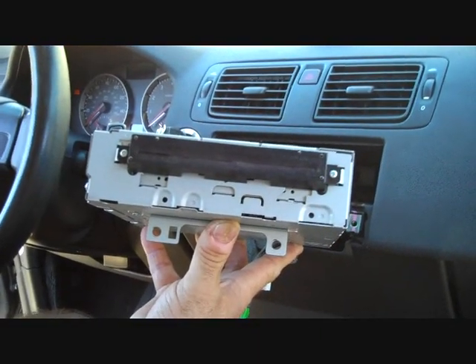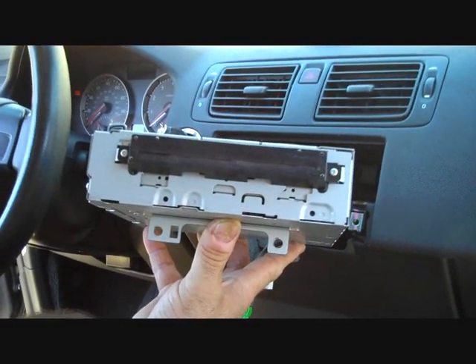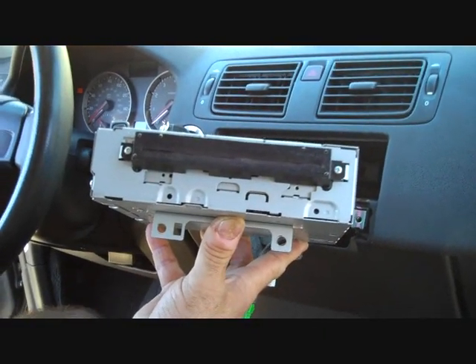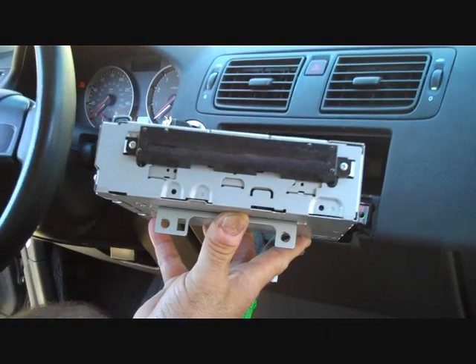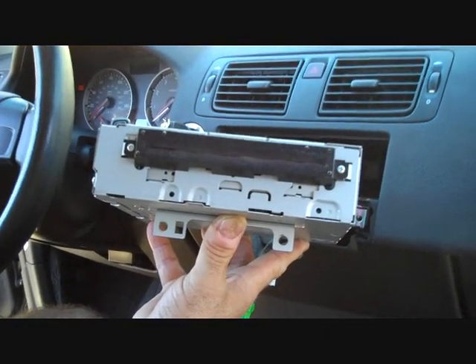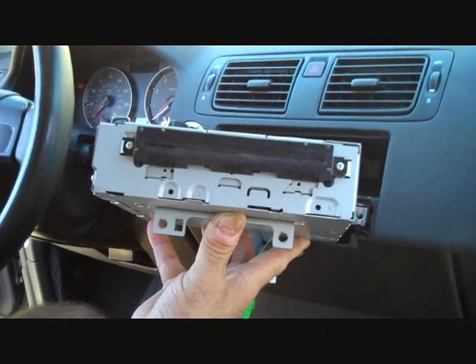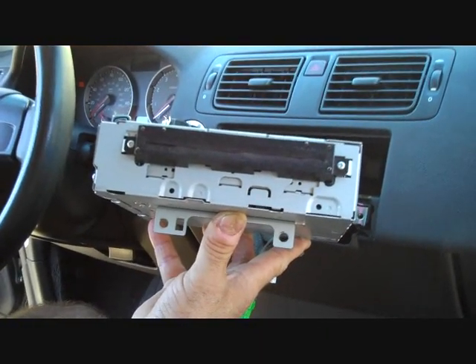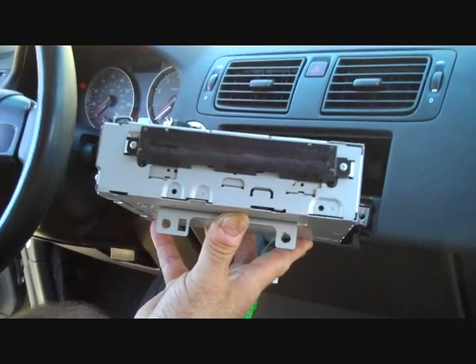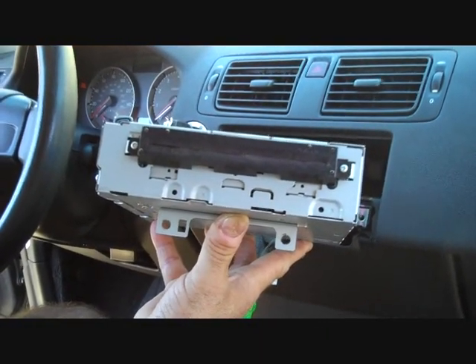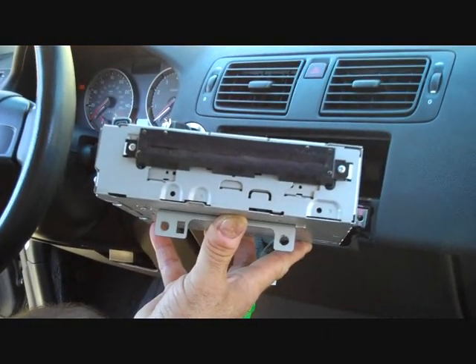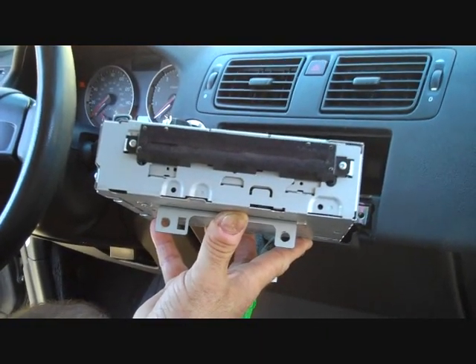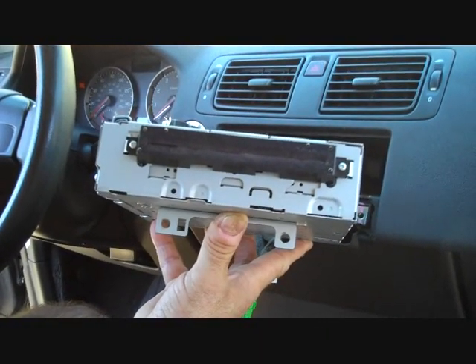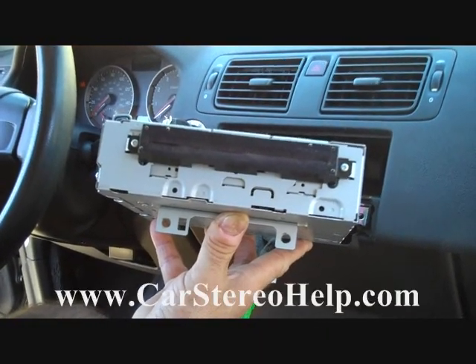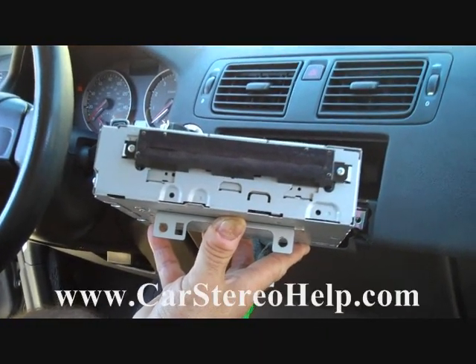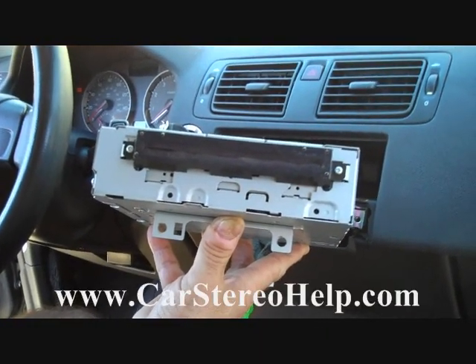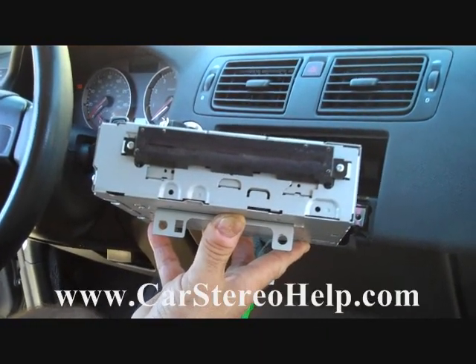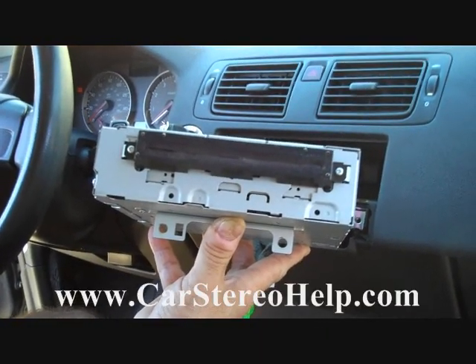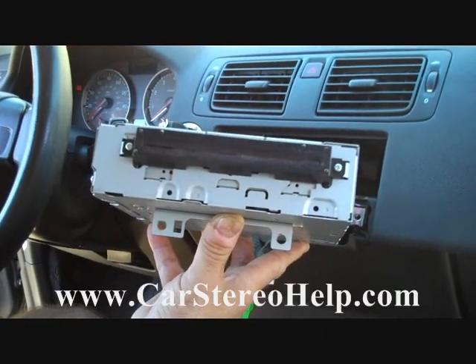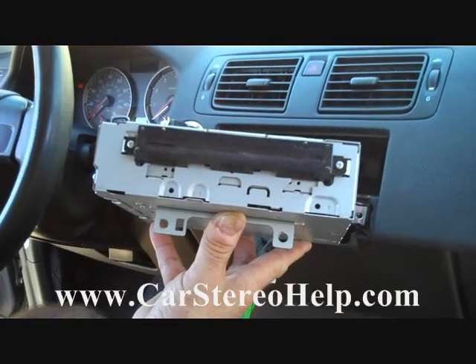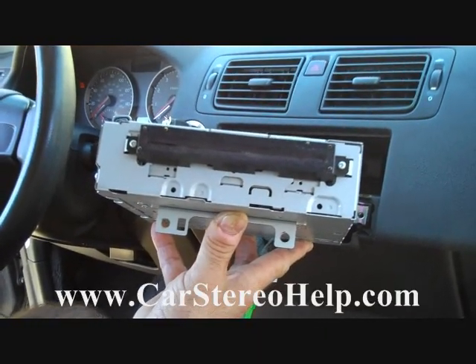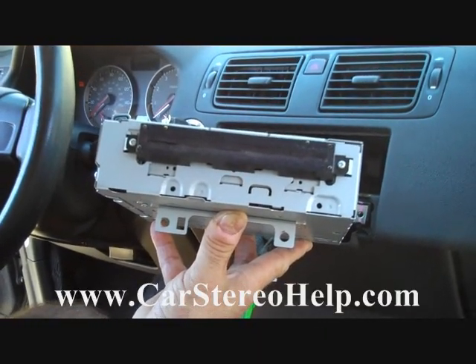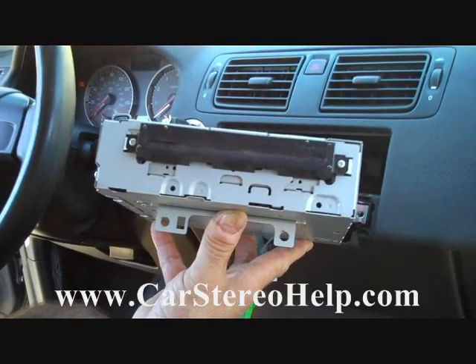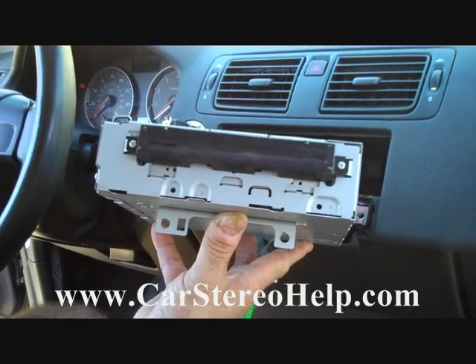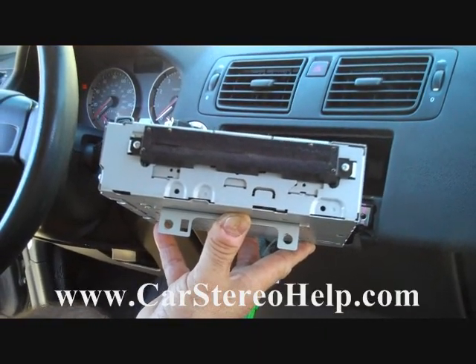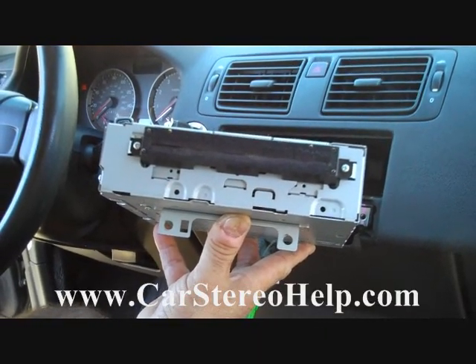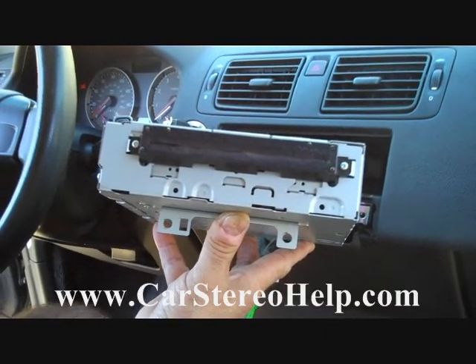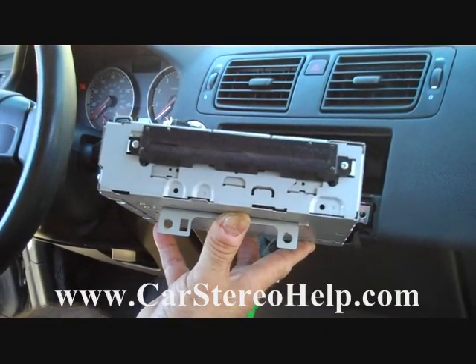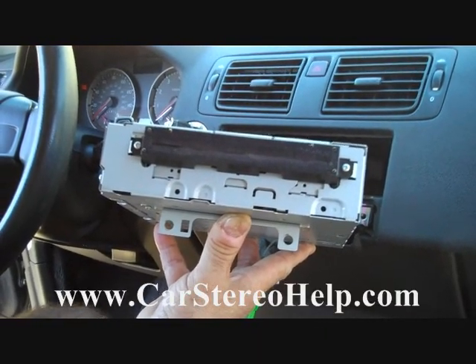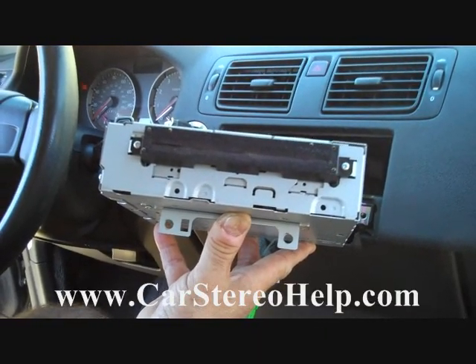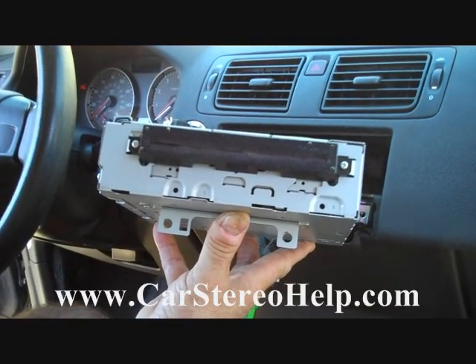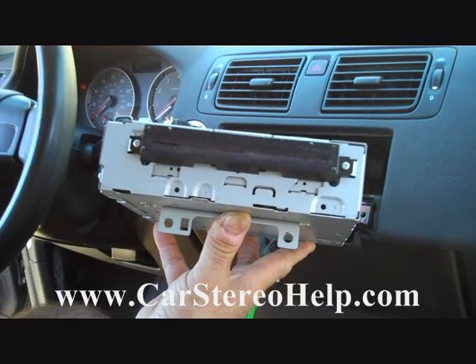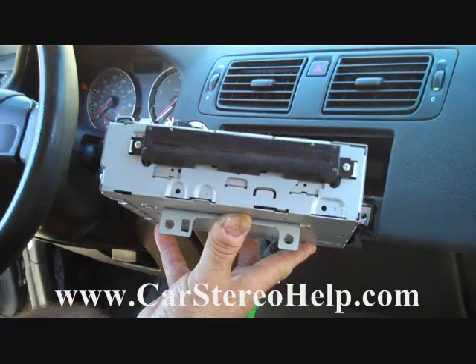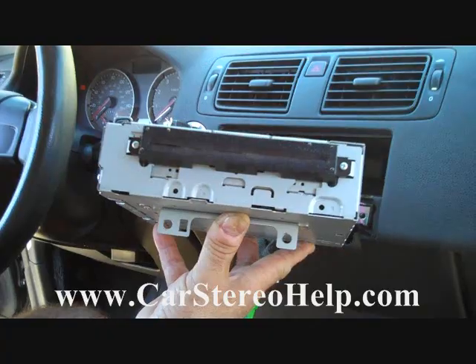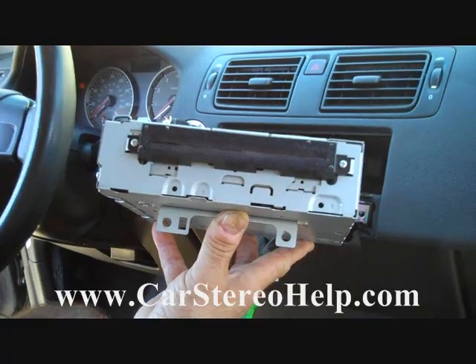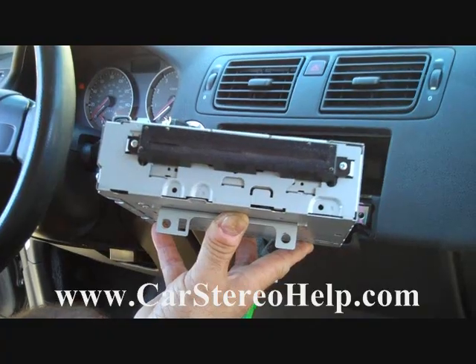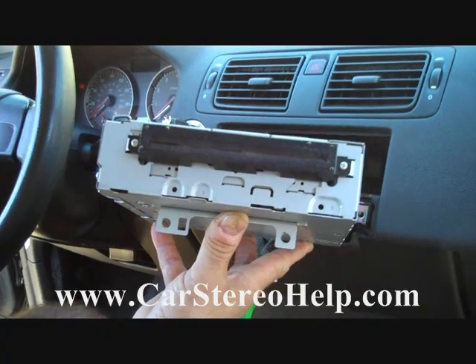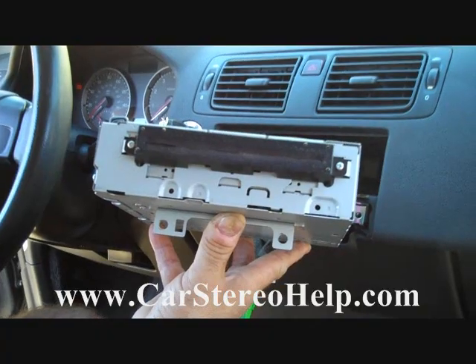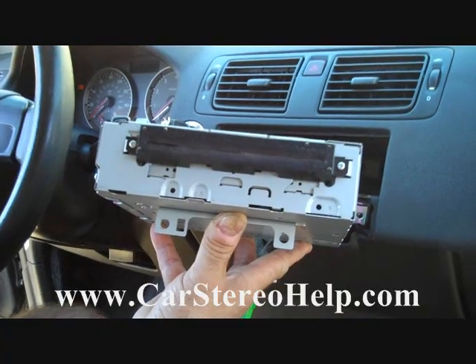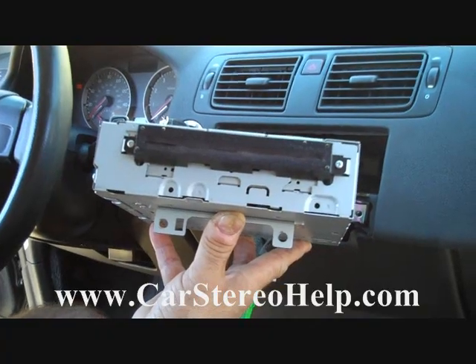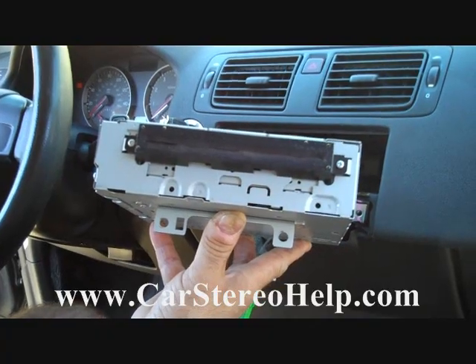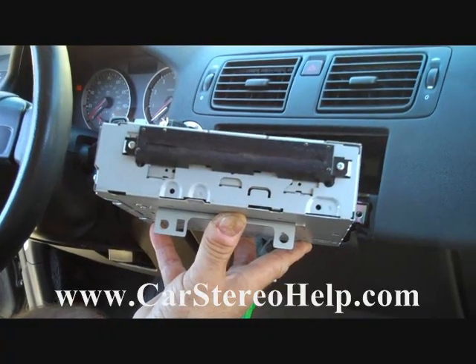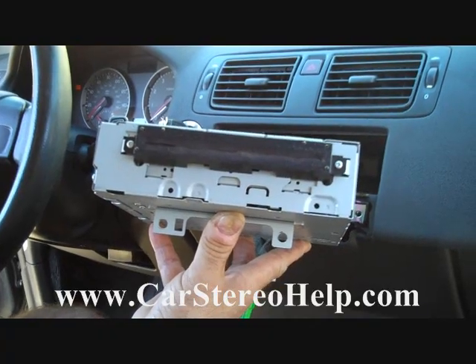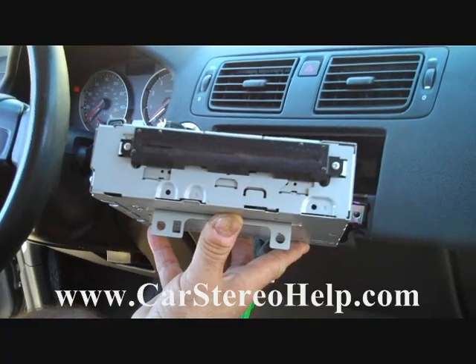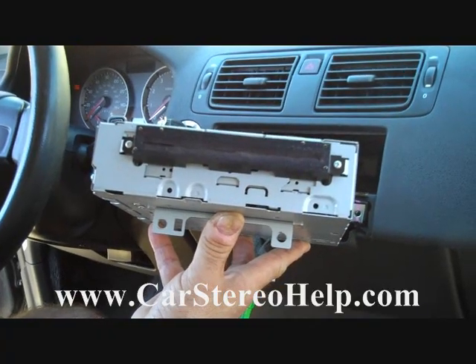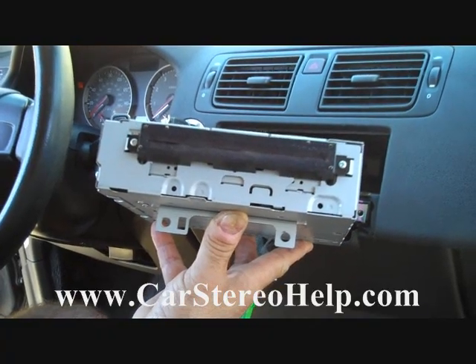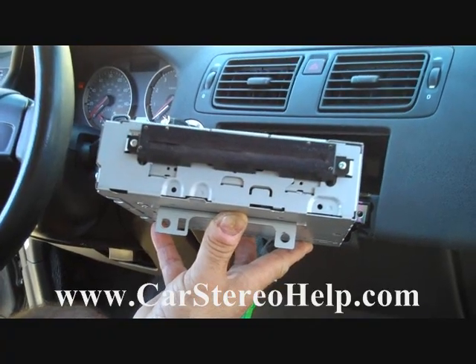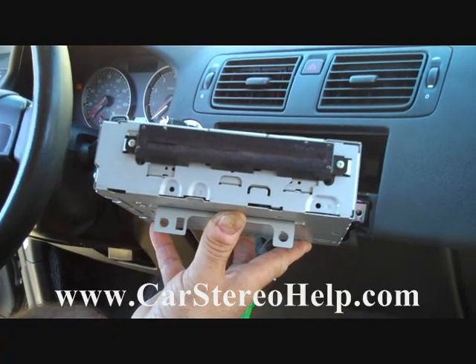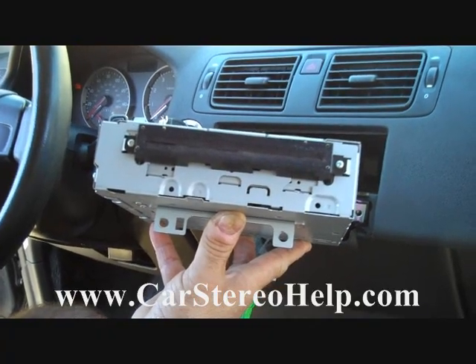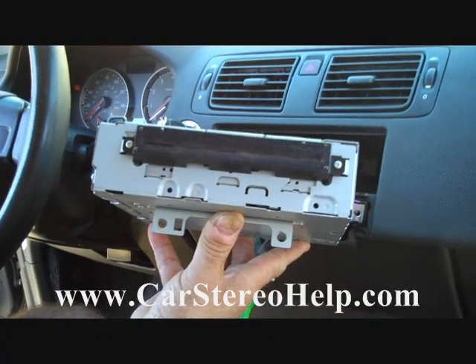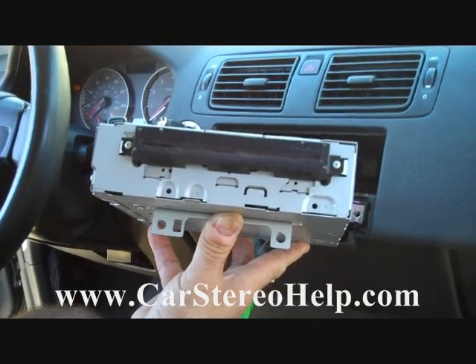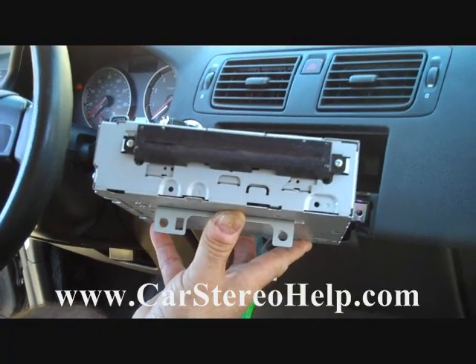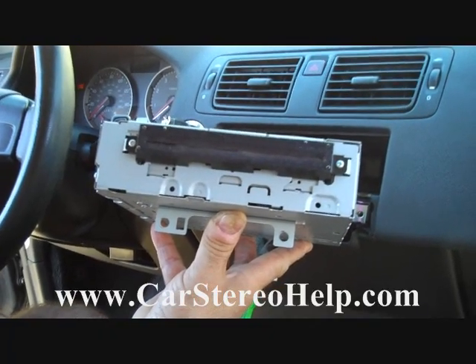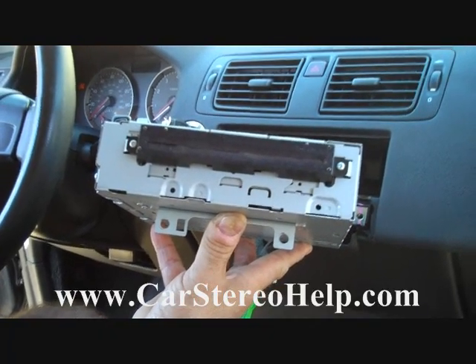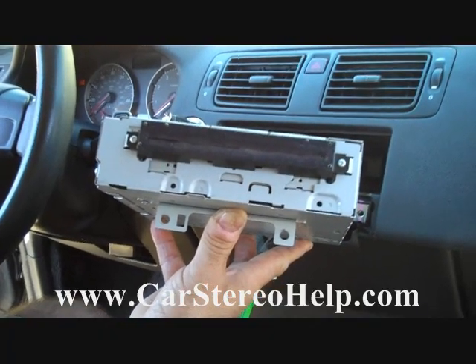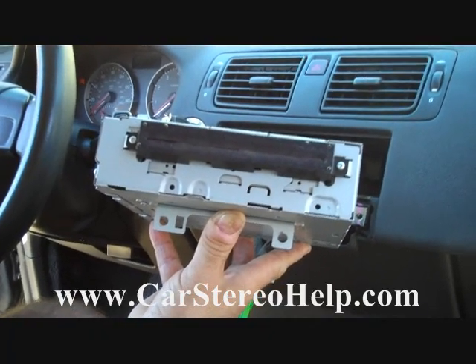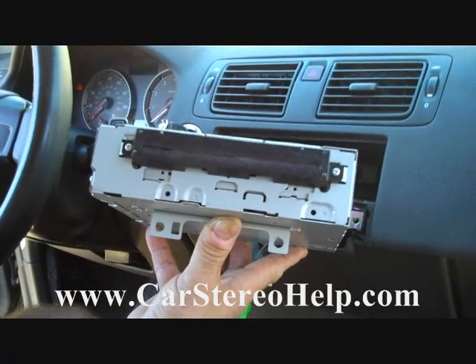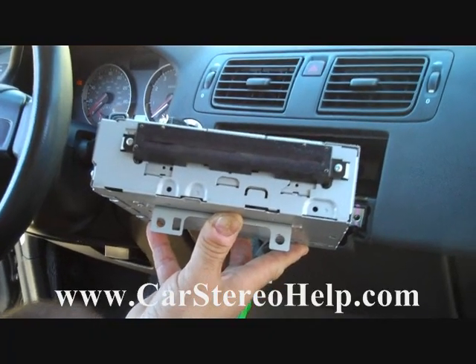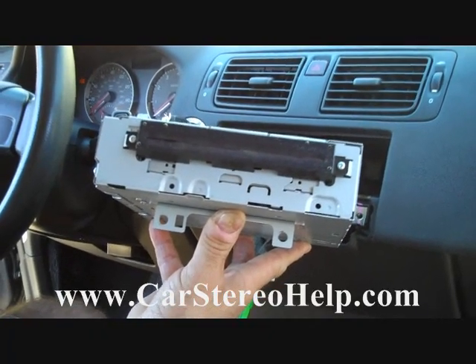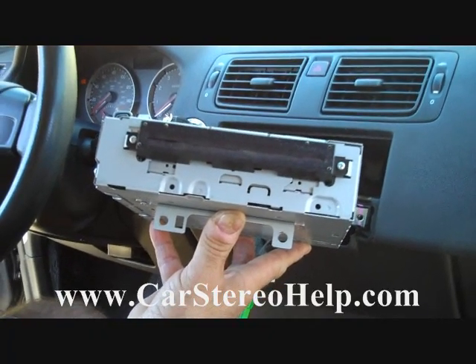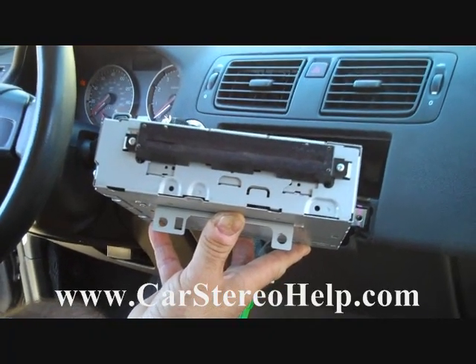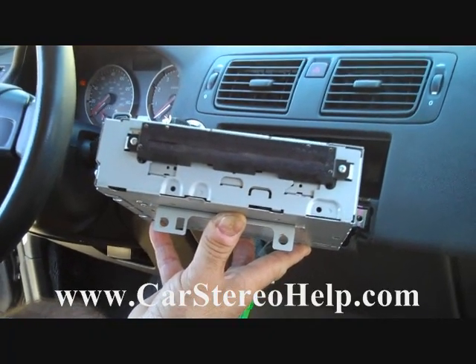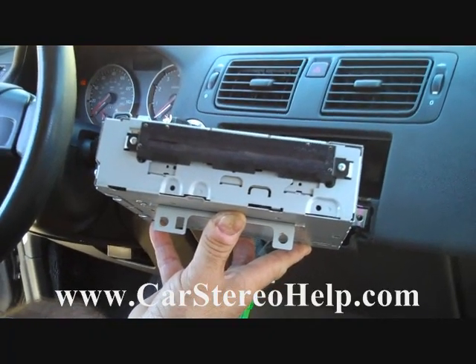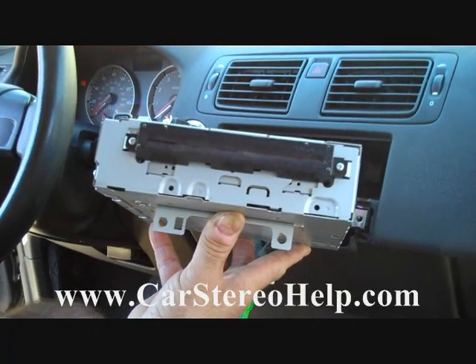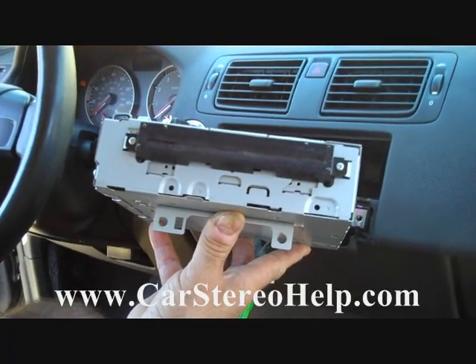Hope this video has been helpful. See our other videos for removal instructions and do-it-yourself repairs. Thank you for watching — we'll see you next time.